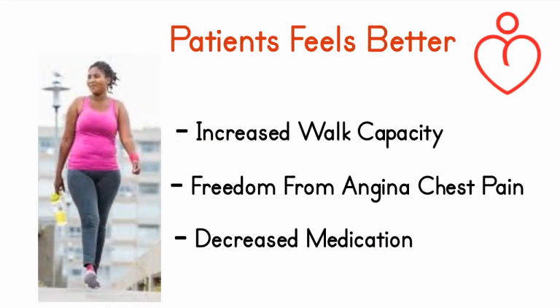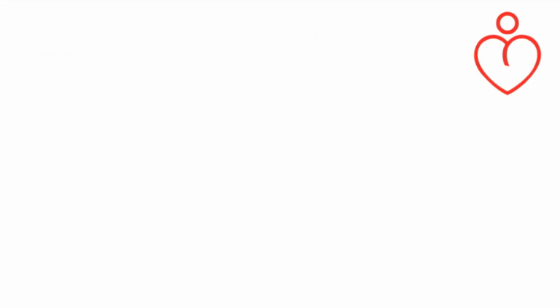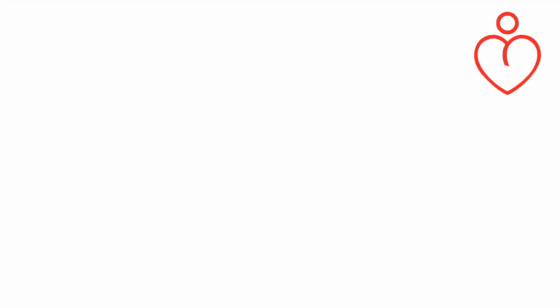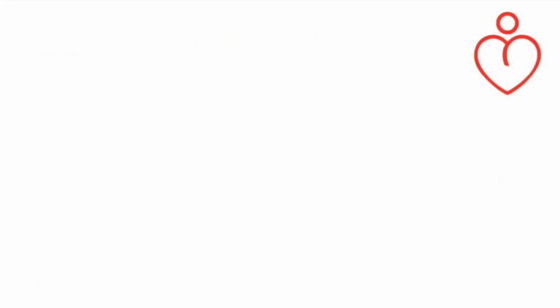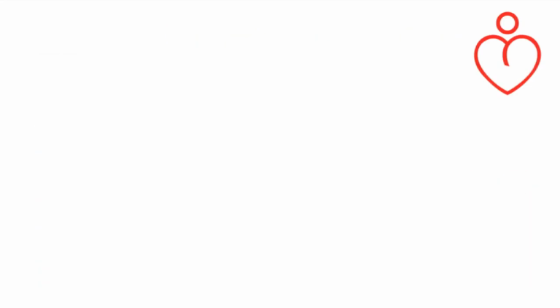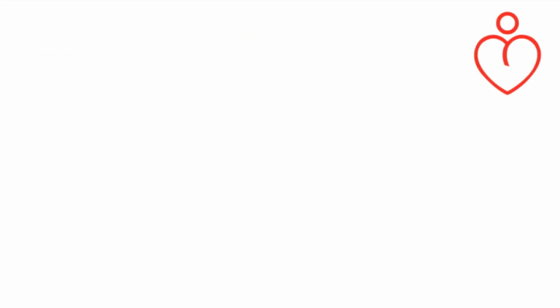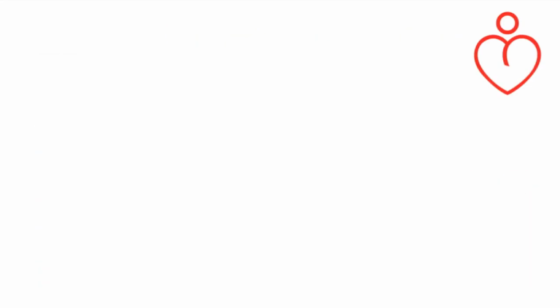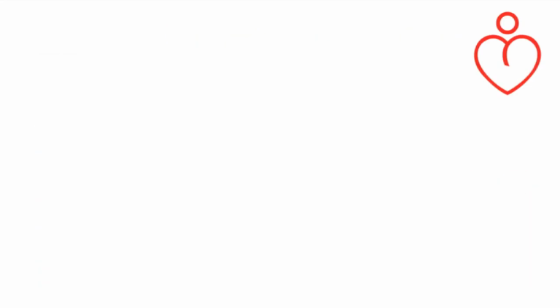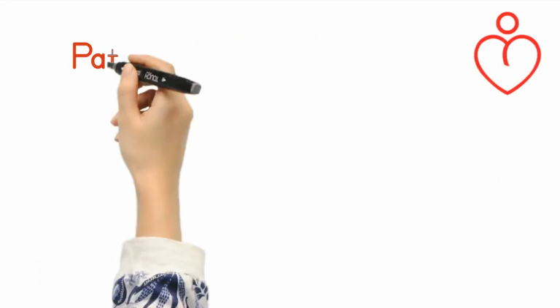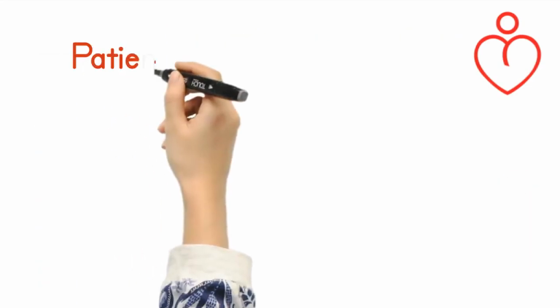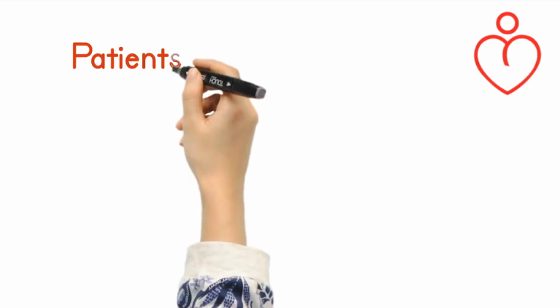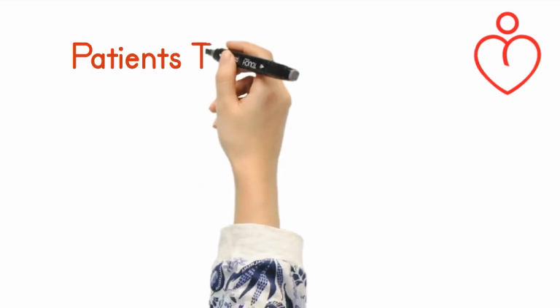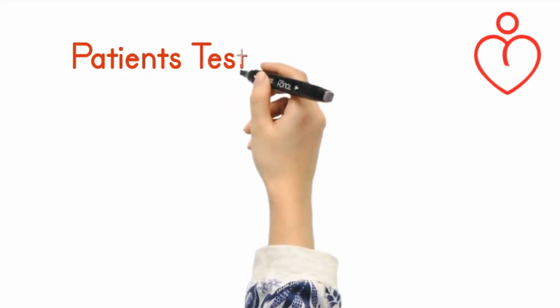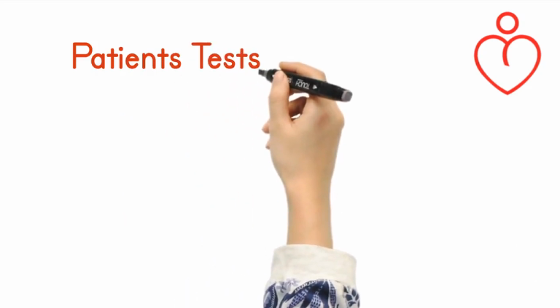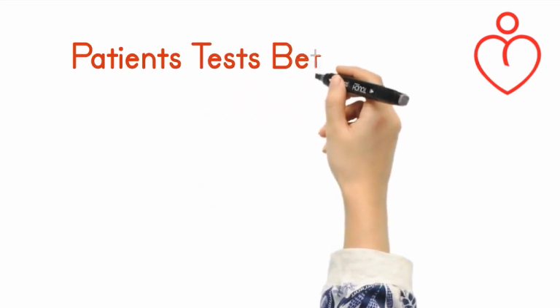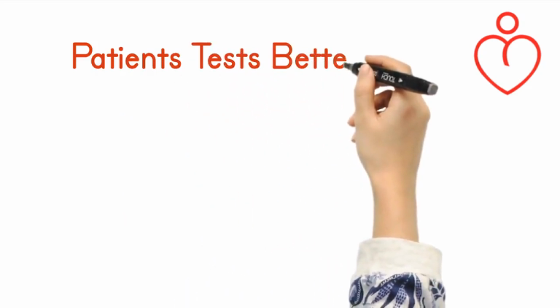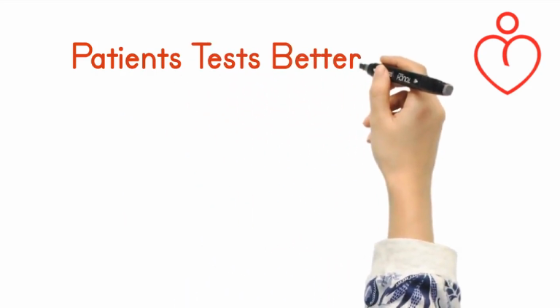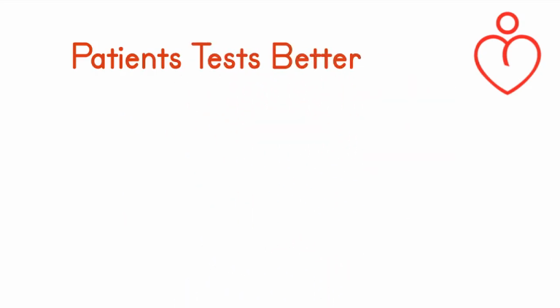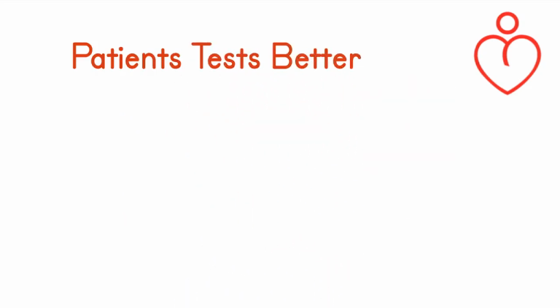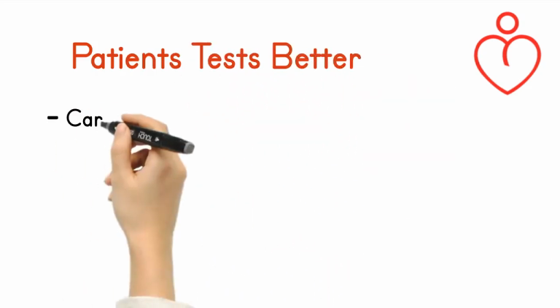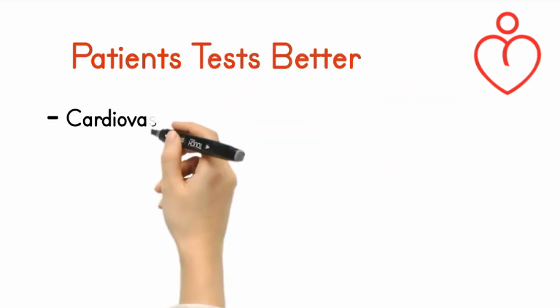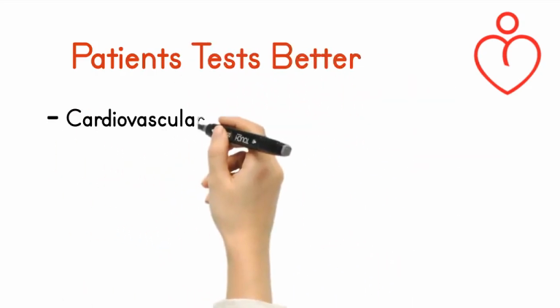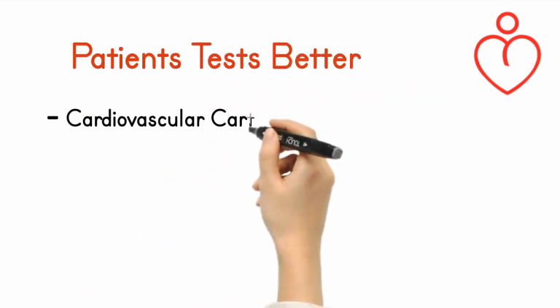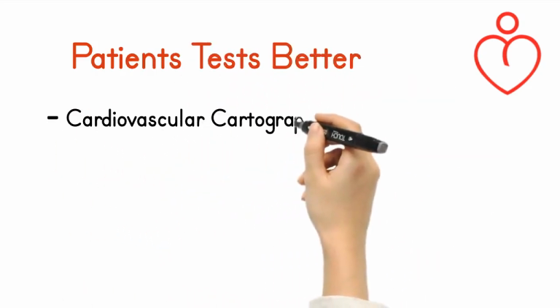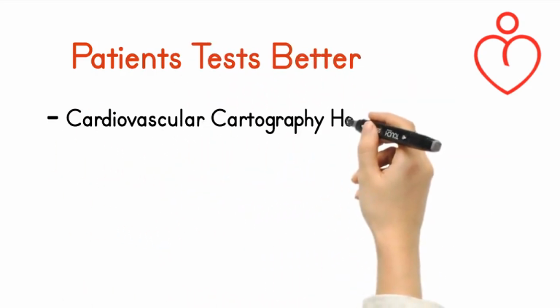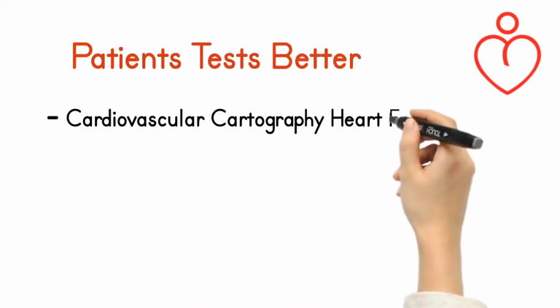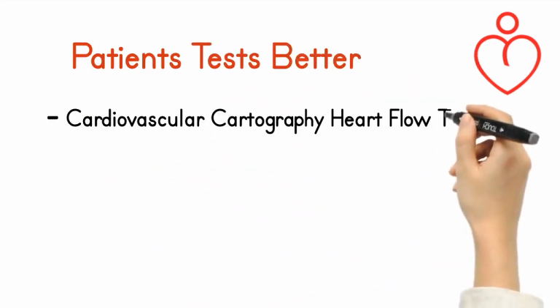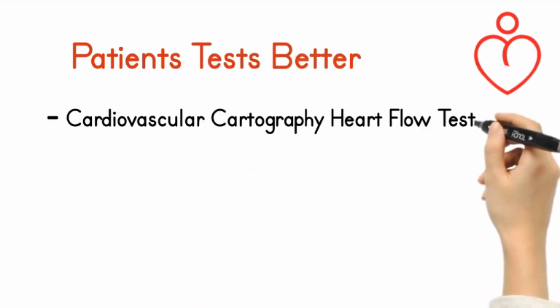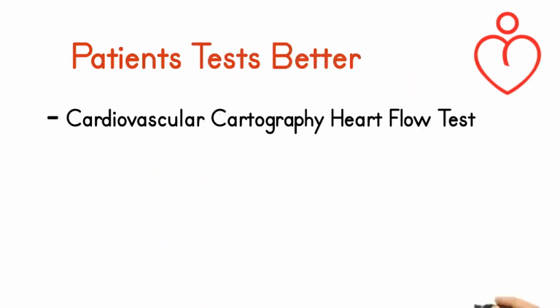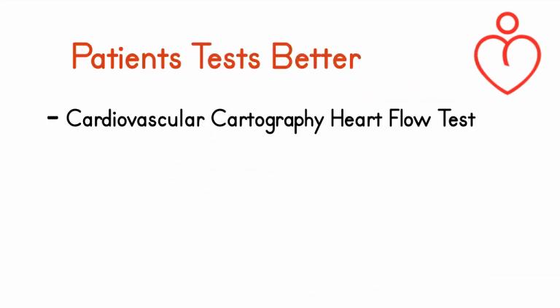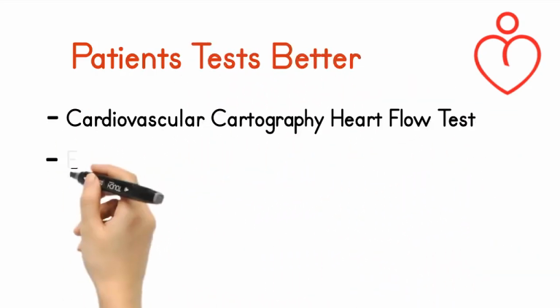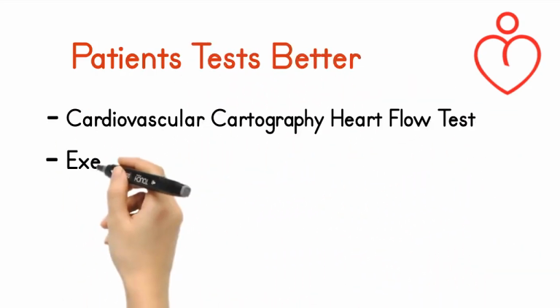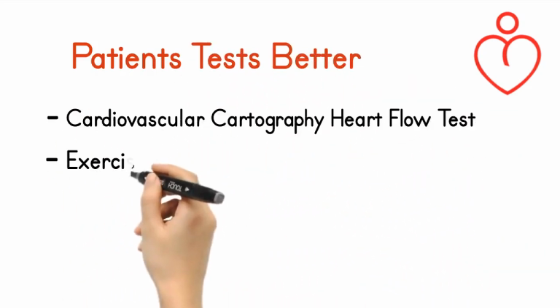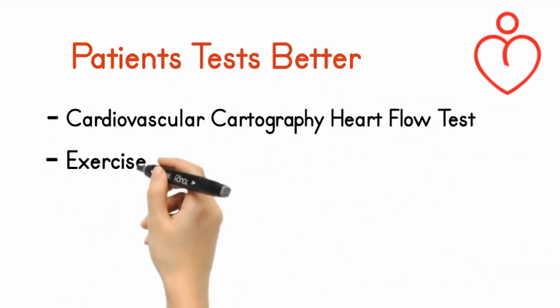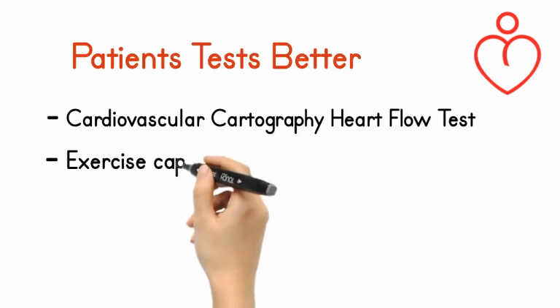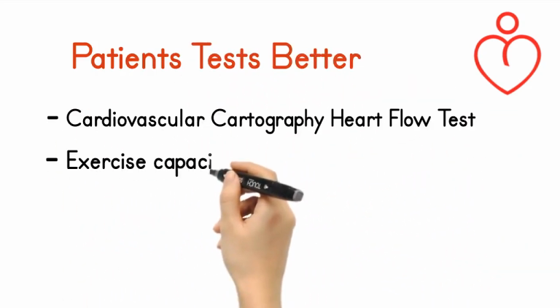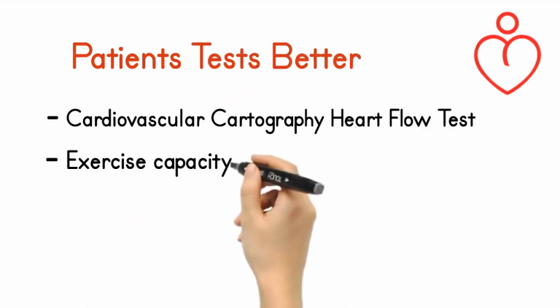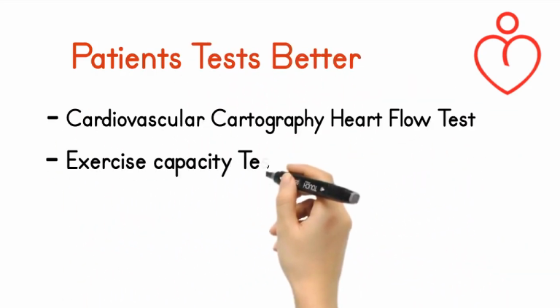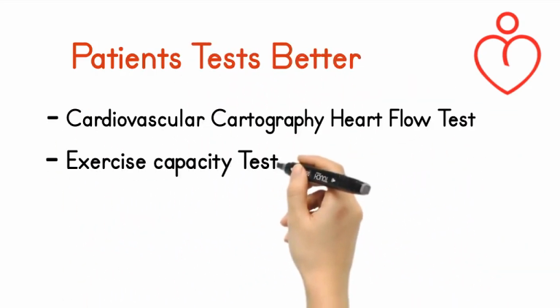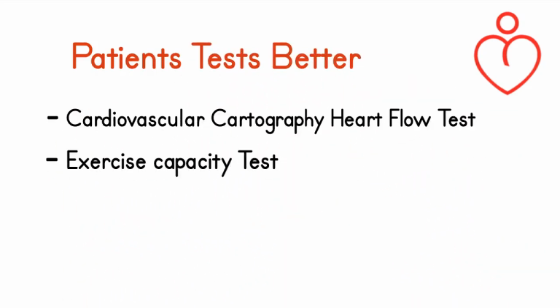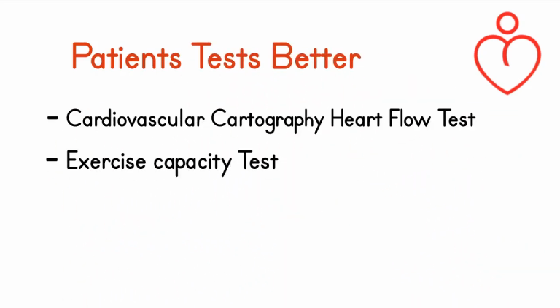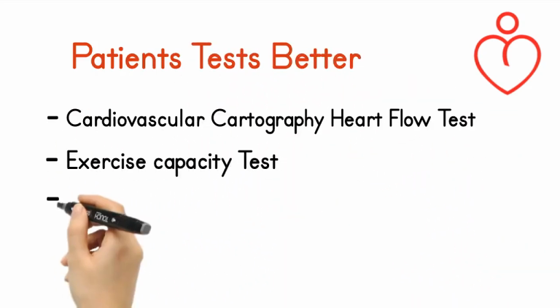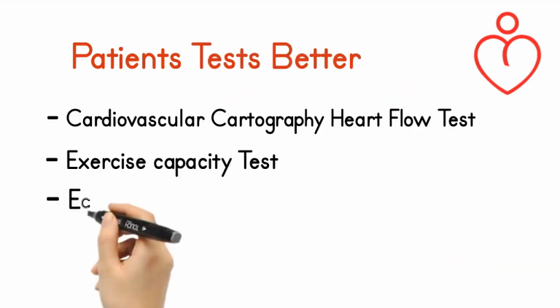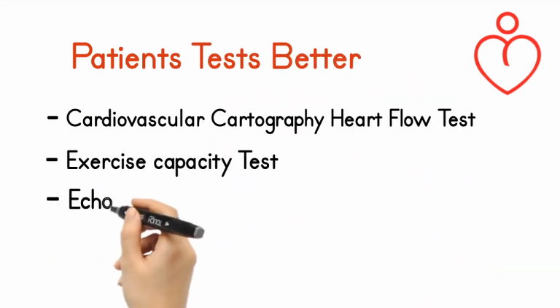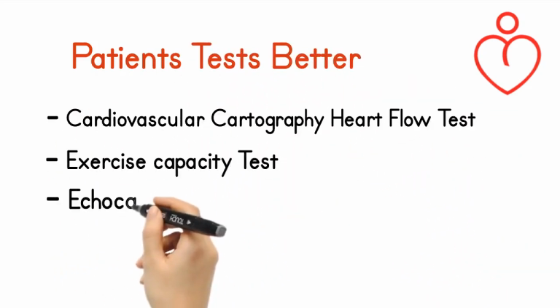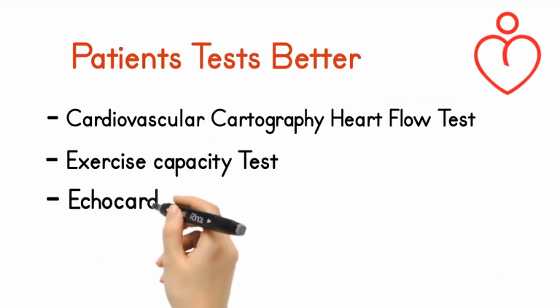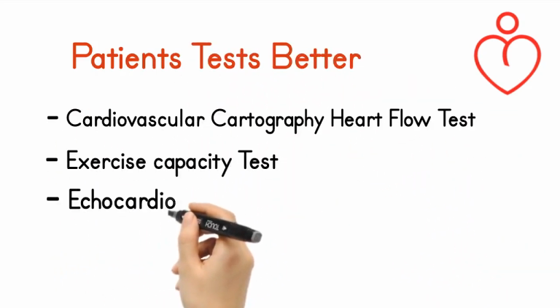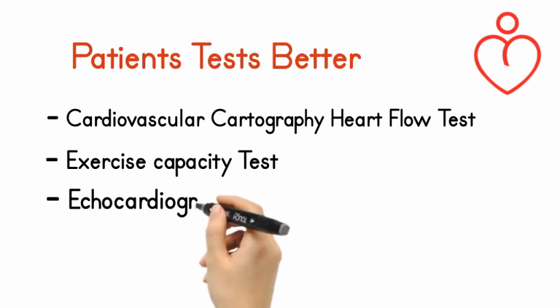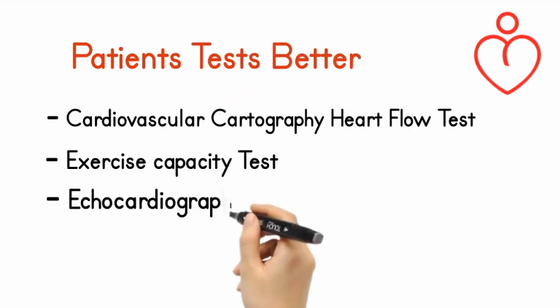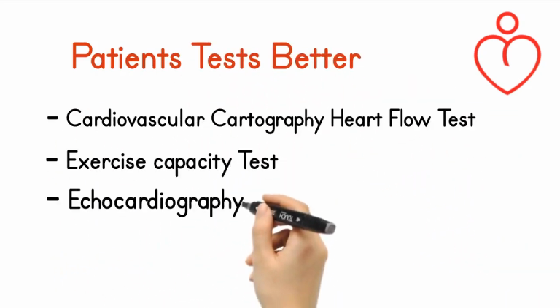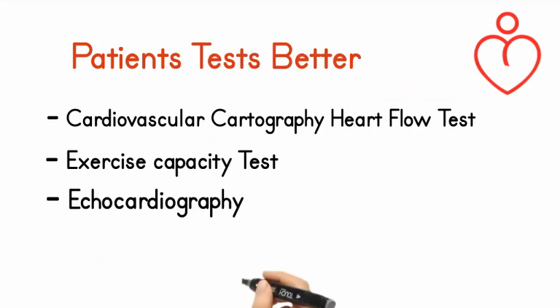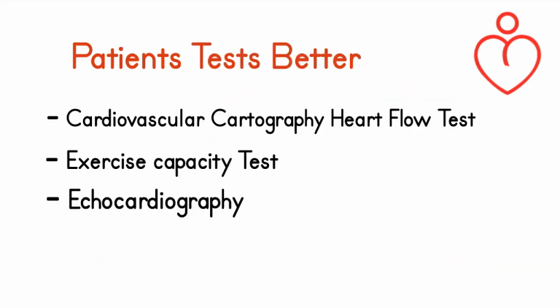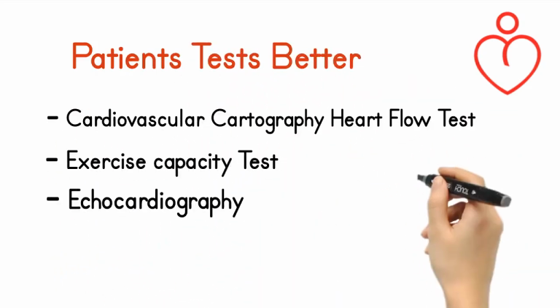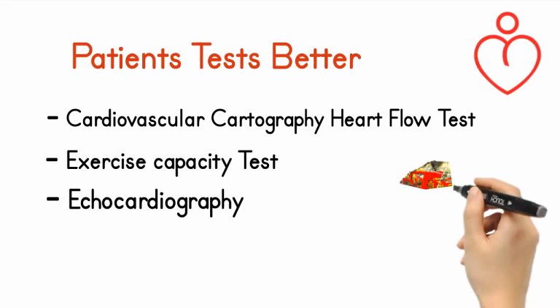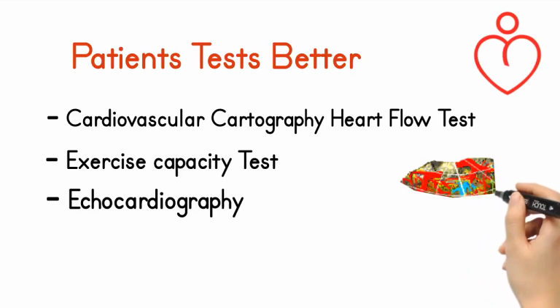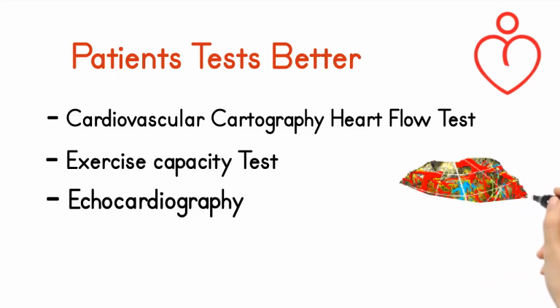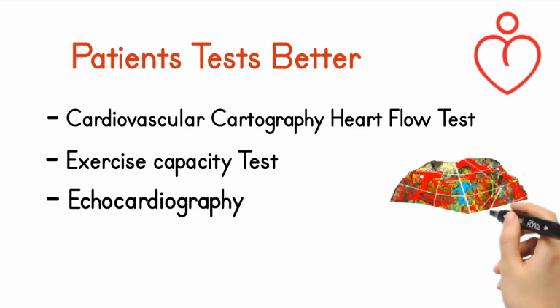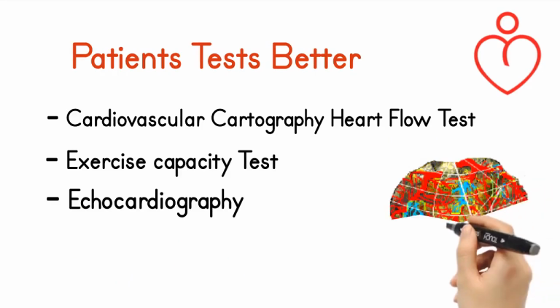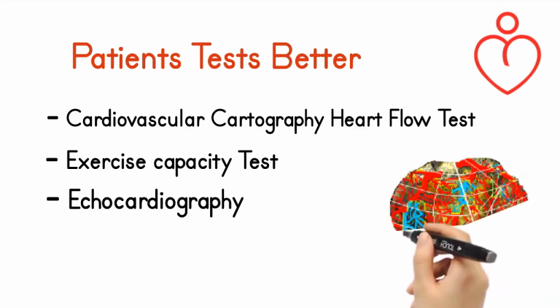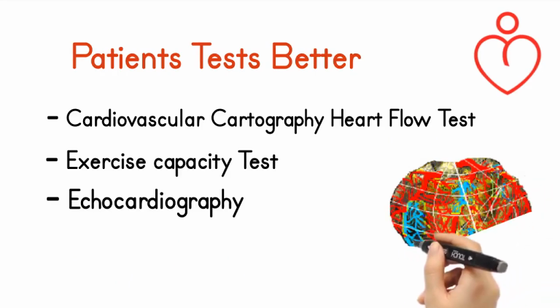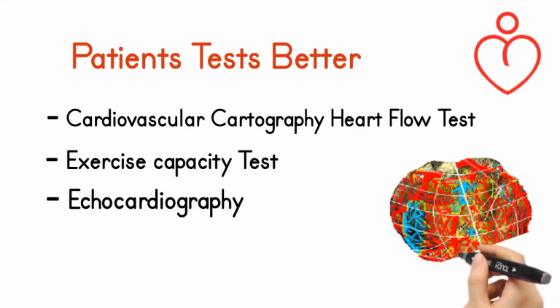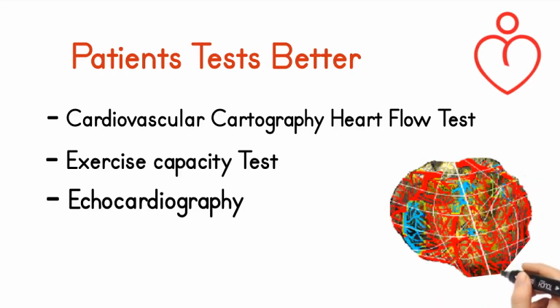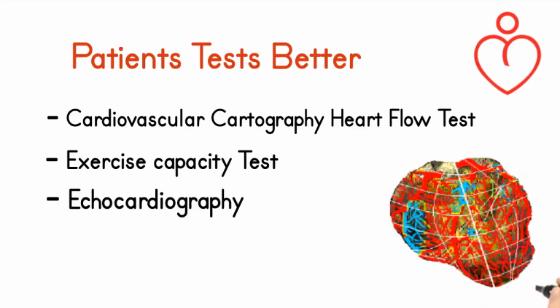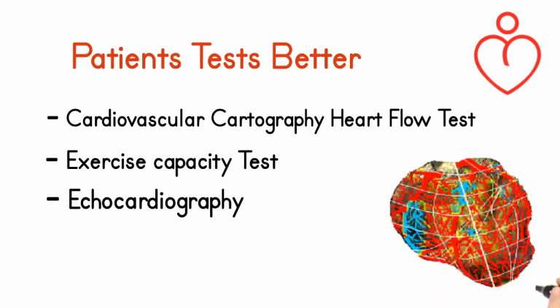Patients test better too: cardiovascular cartography, heart flow test, exercise capacity test, and echocardiography all show improvement.